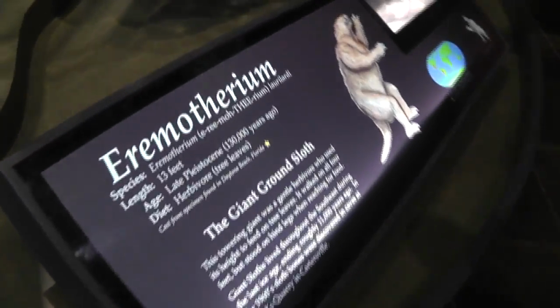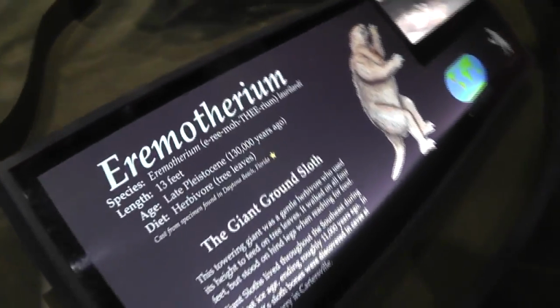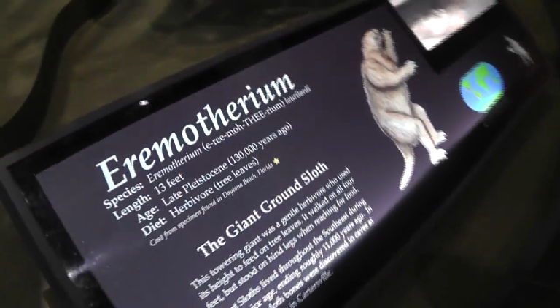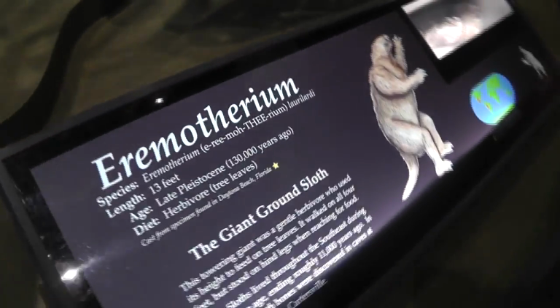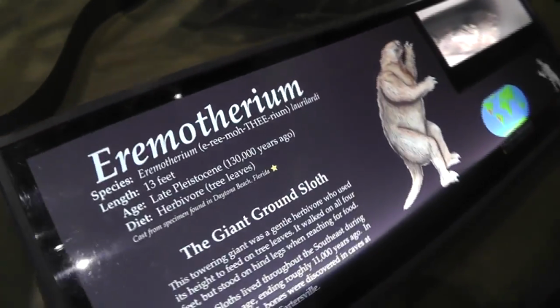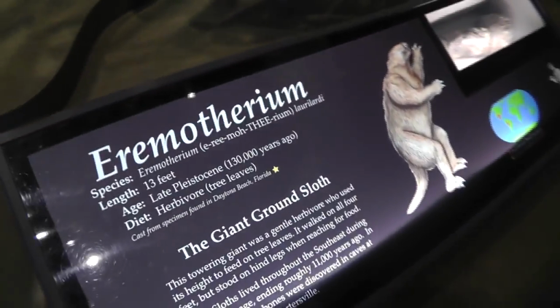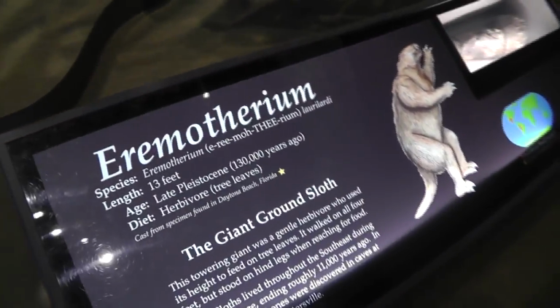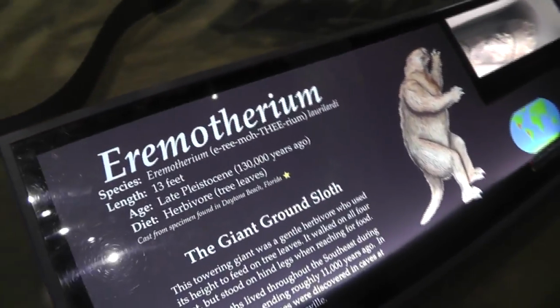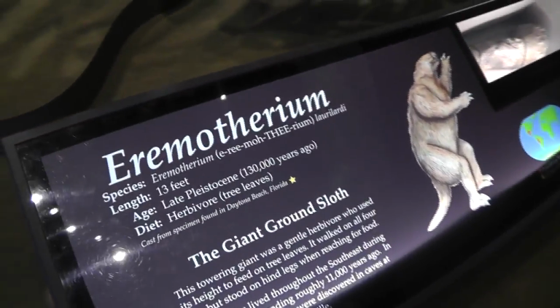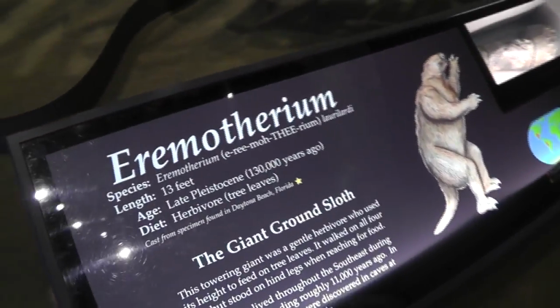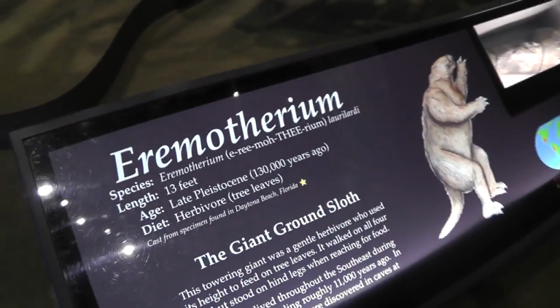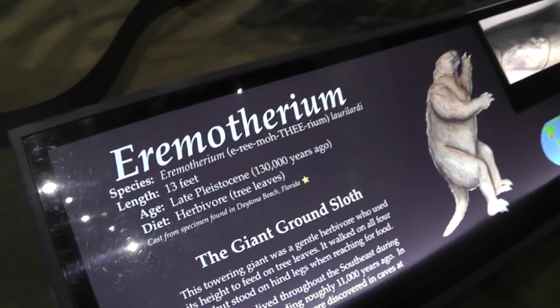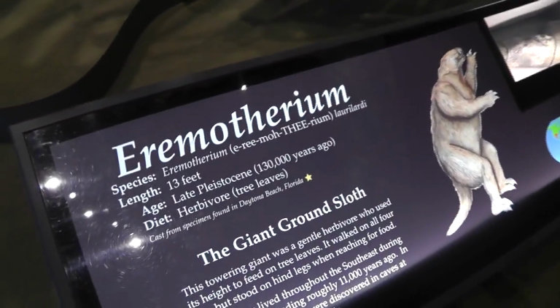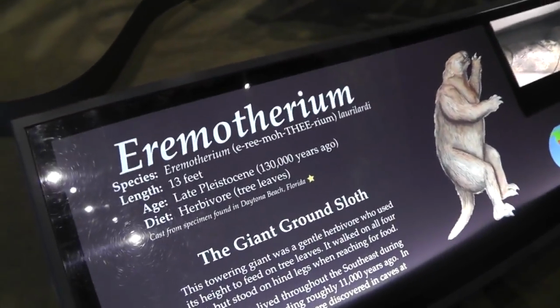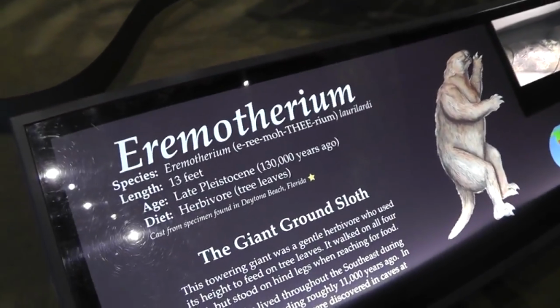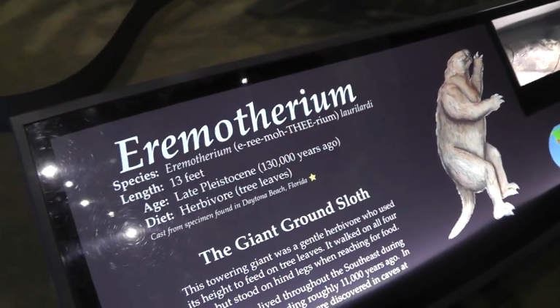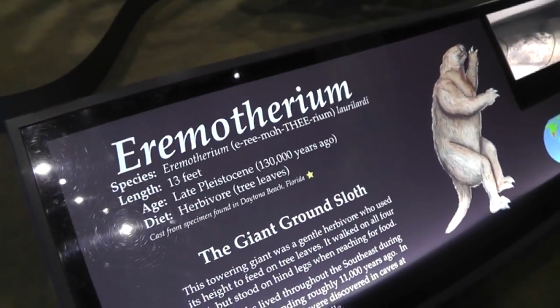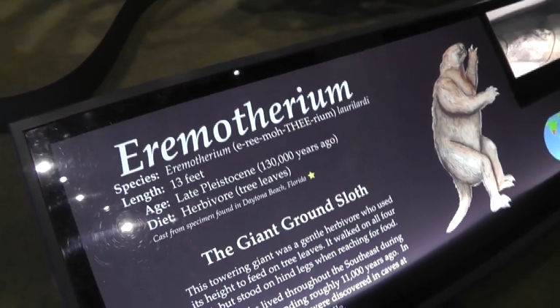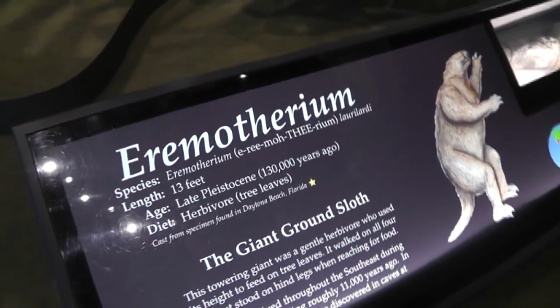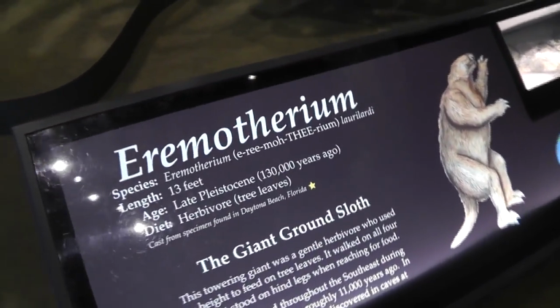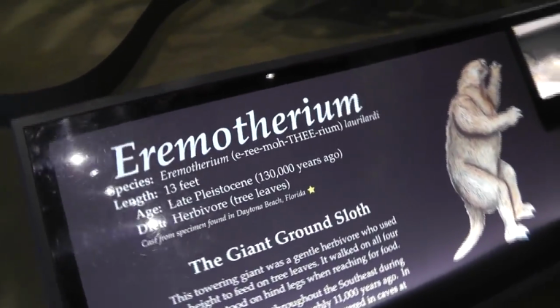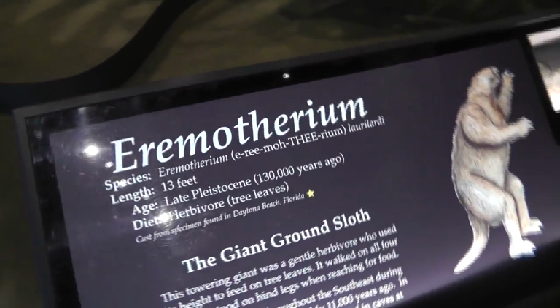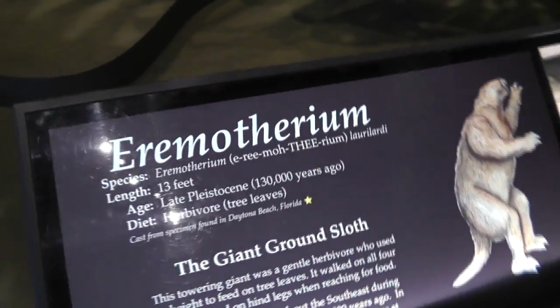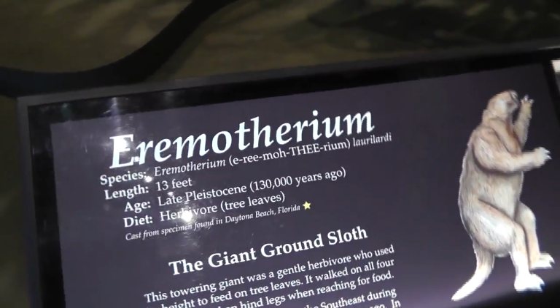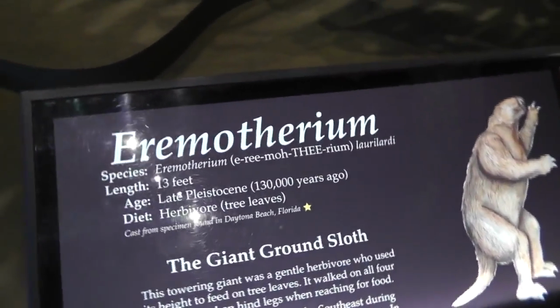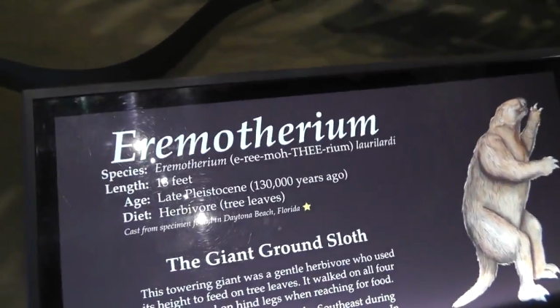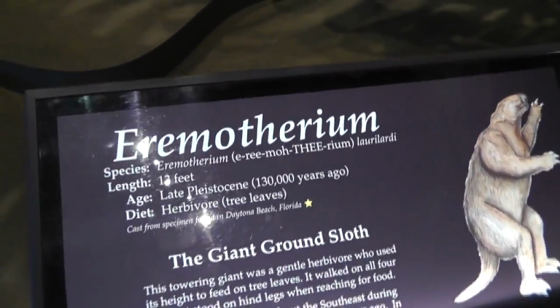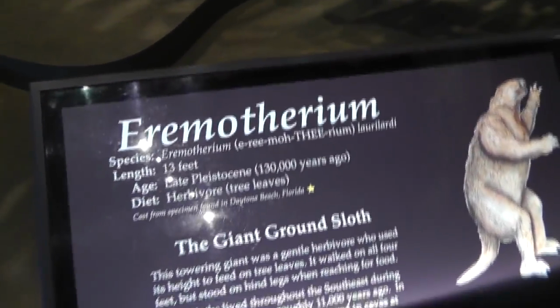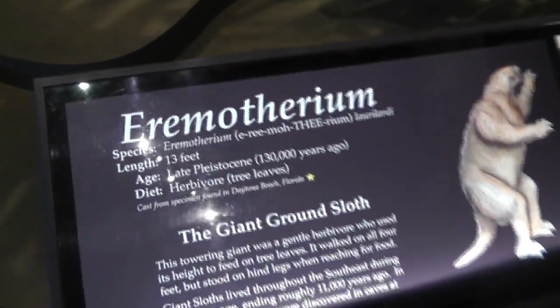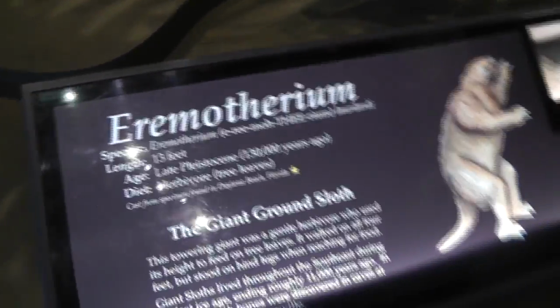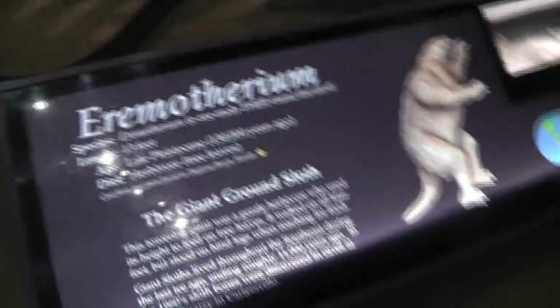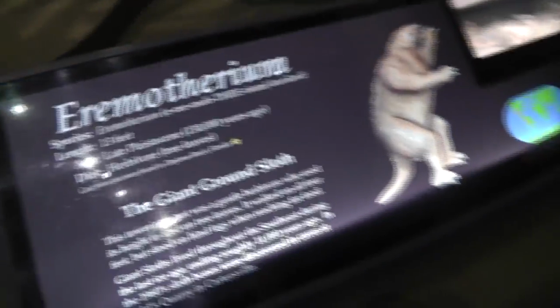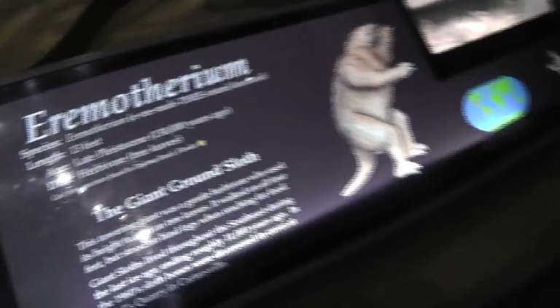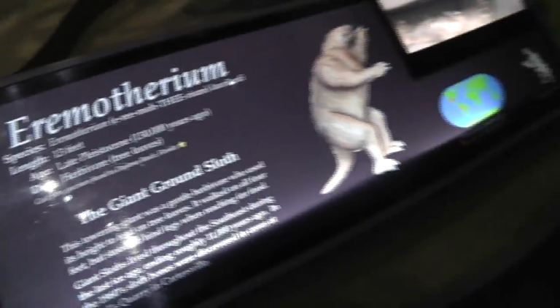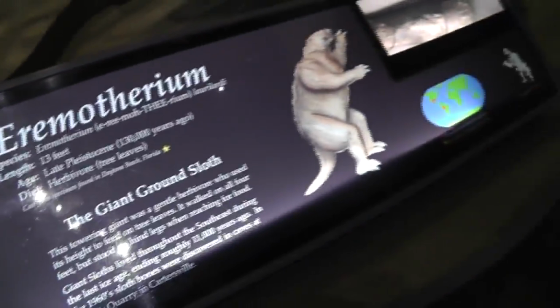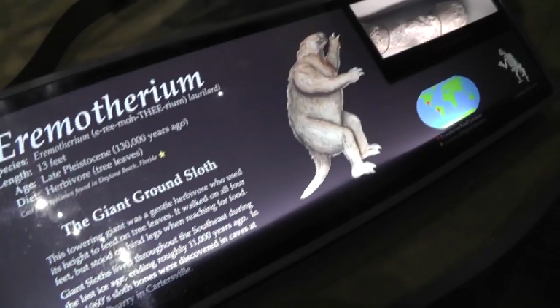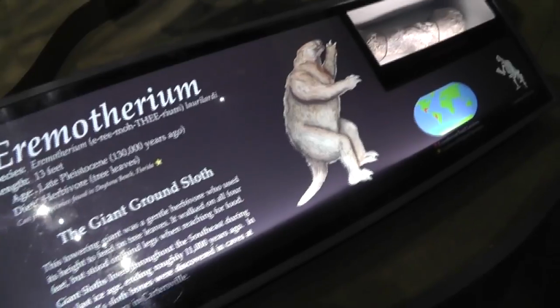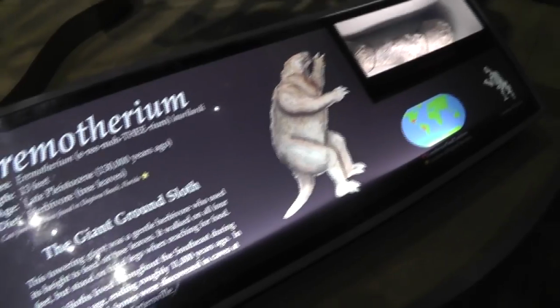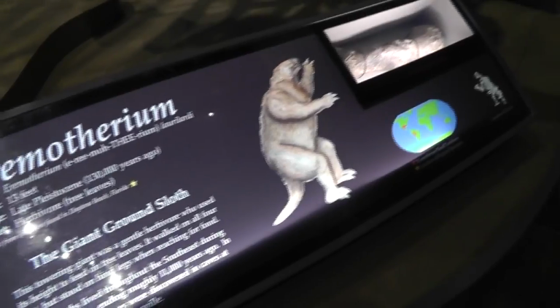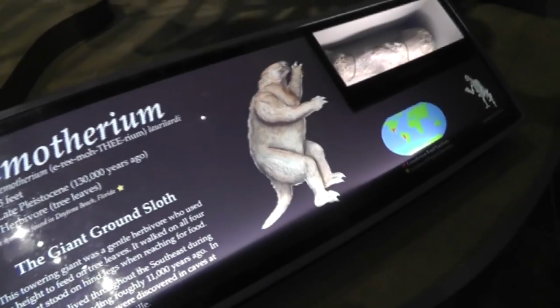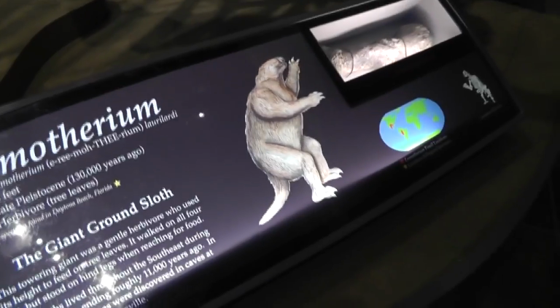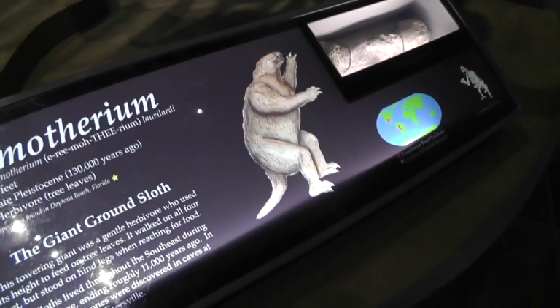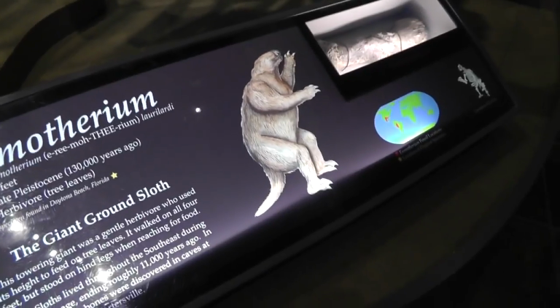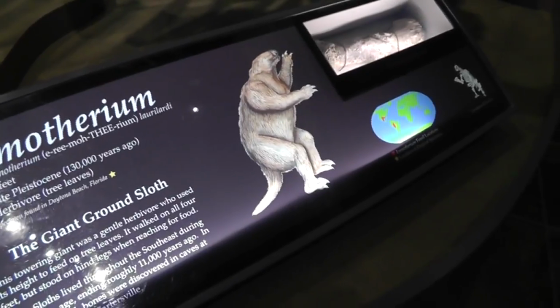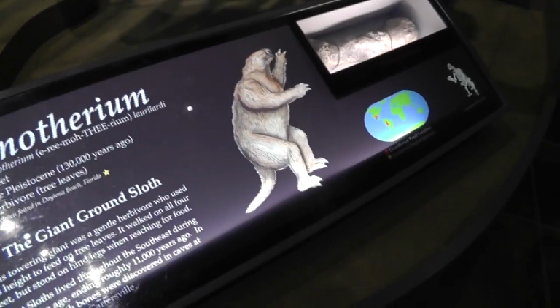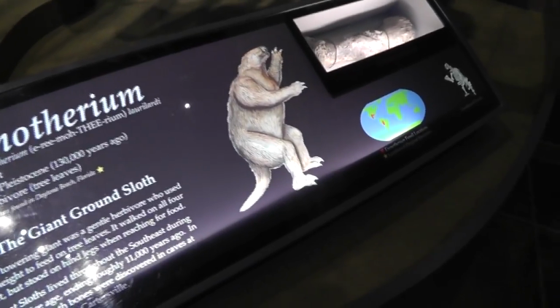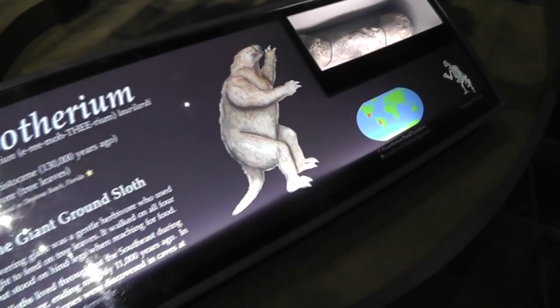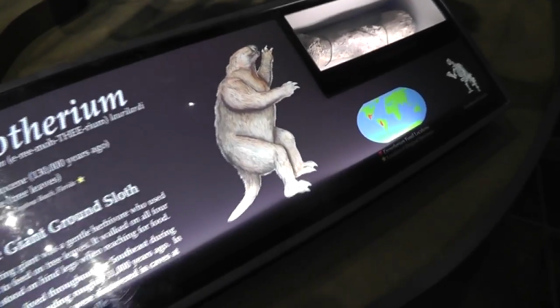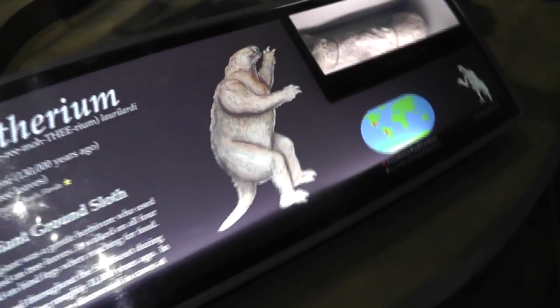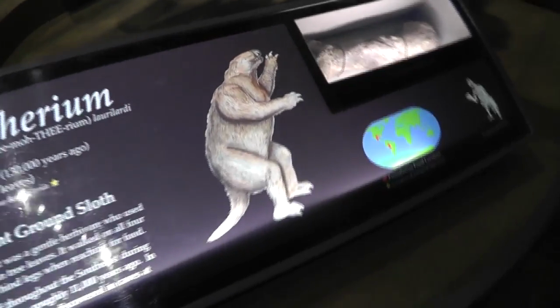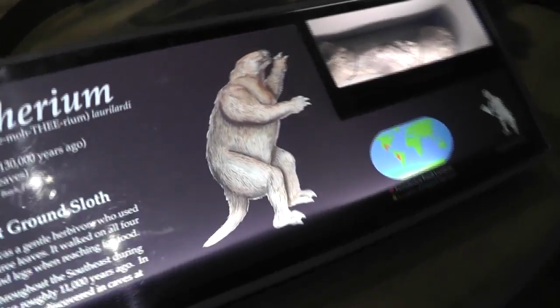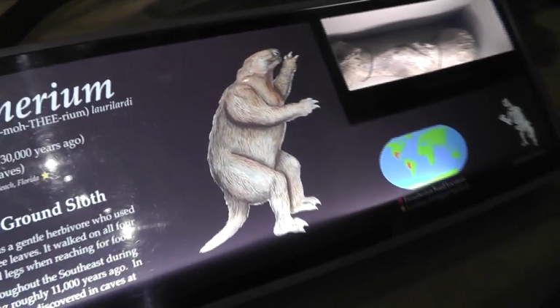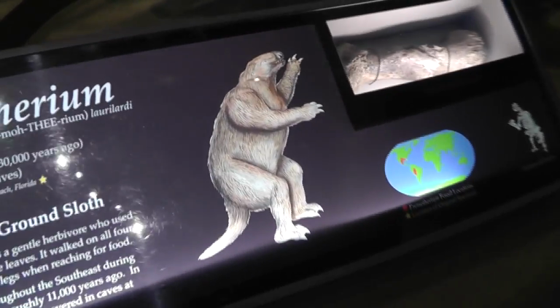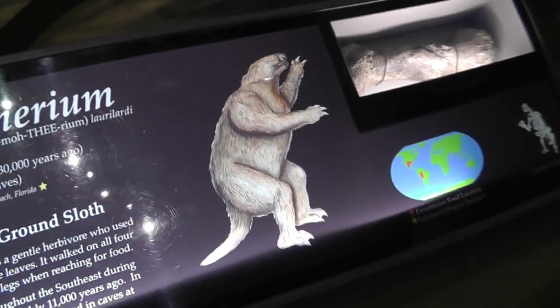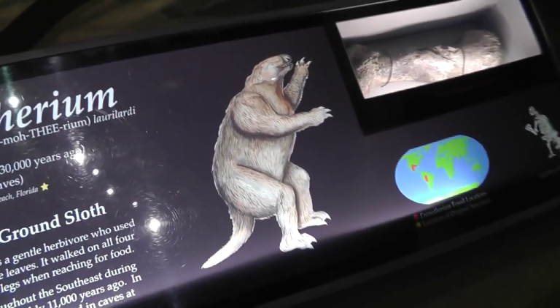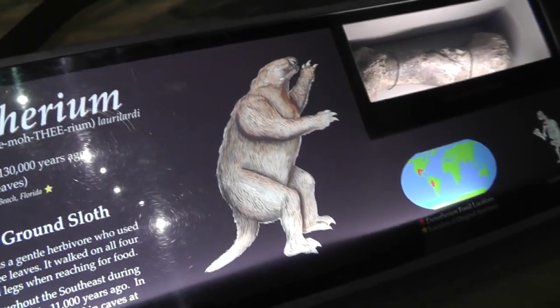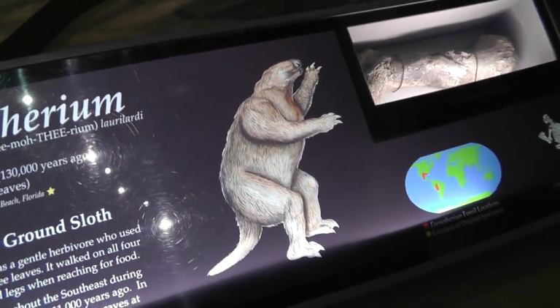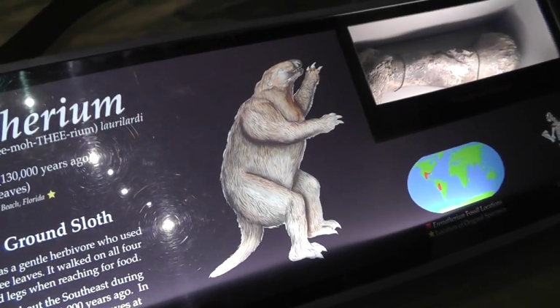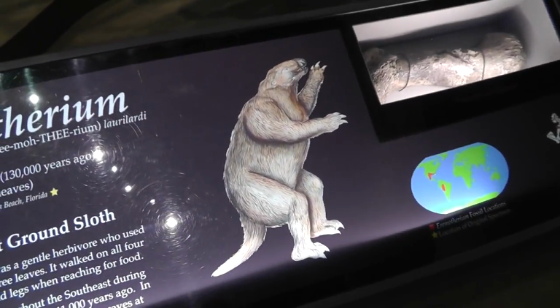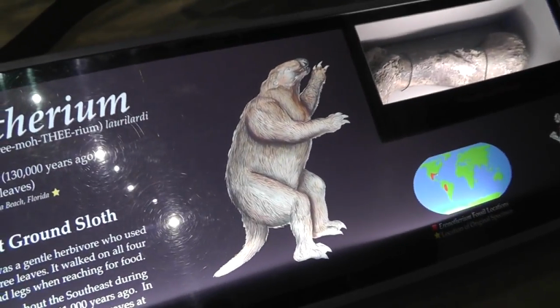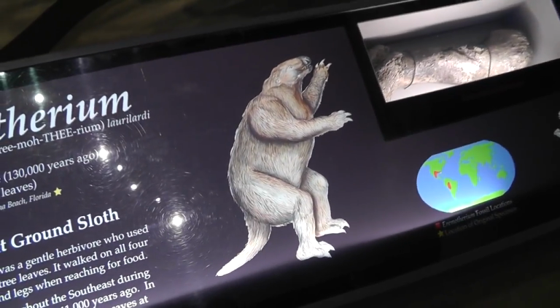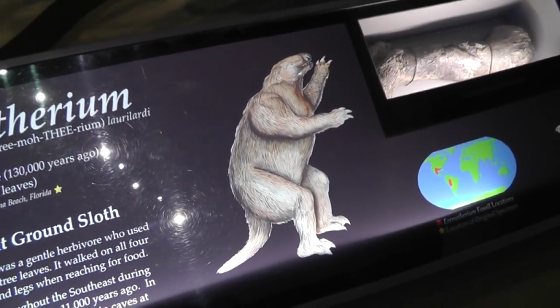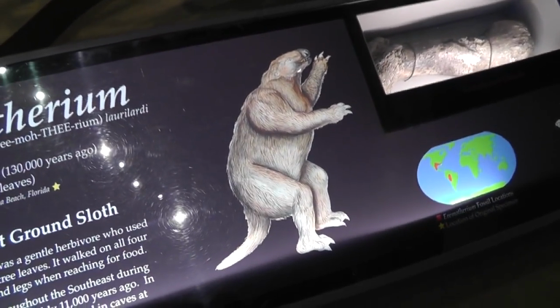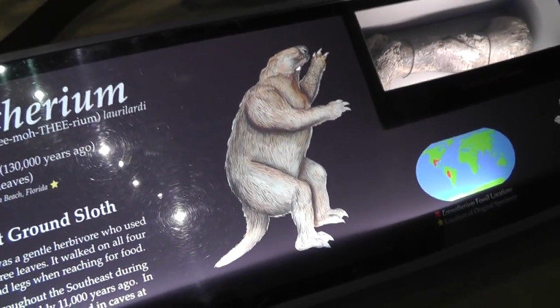Is that what it's supposed to look like? That doesn't look like much of a dinosaur — looks like a big groundhog.